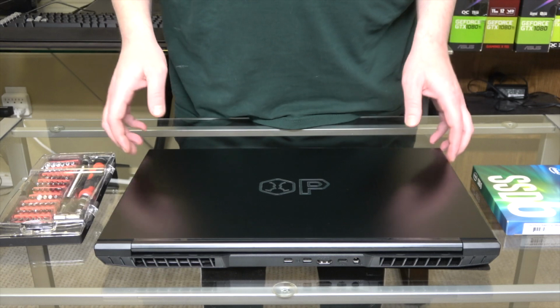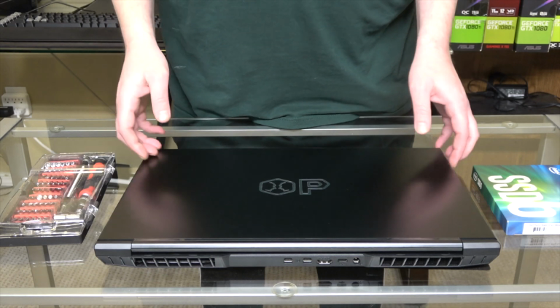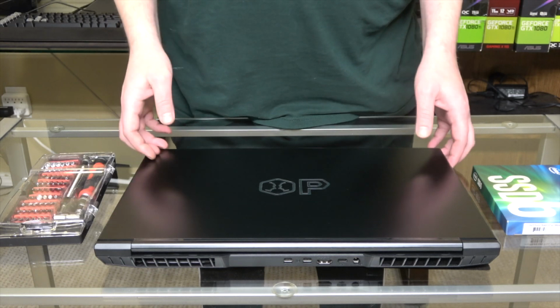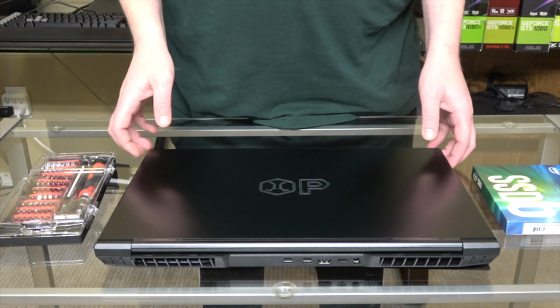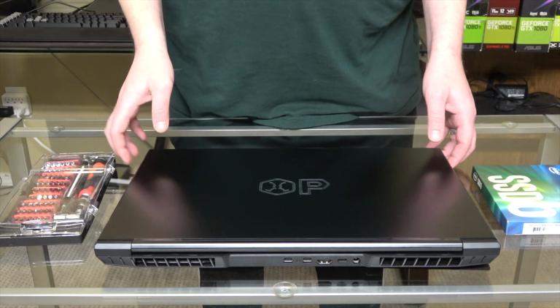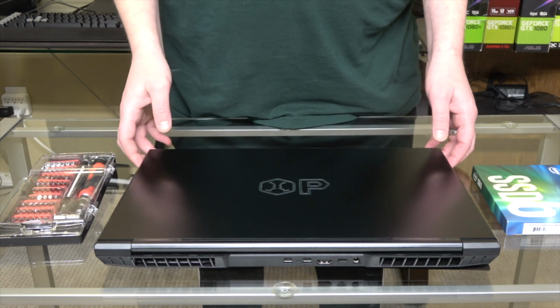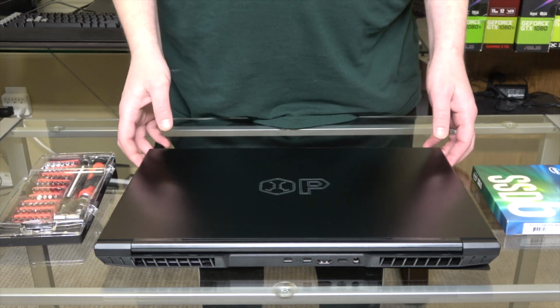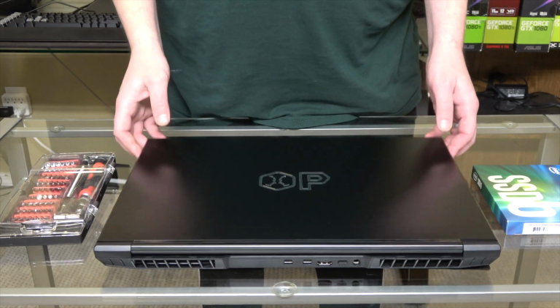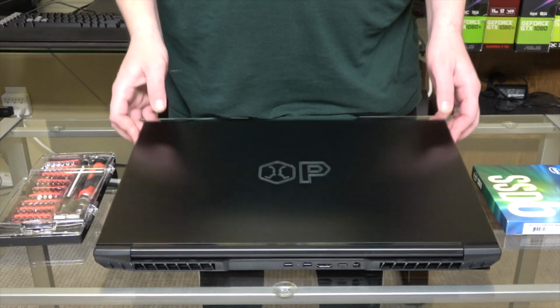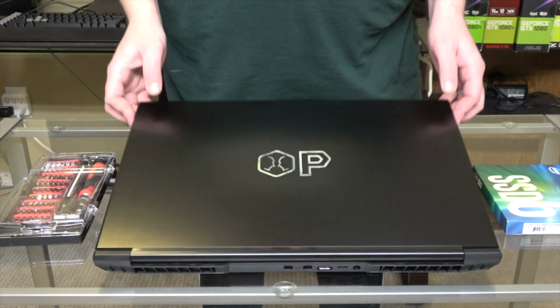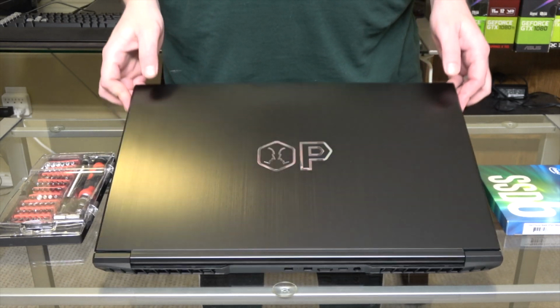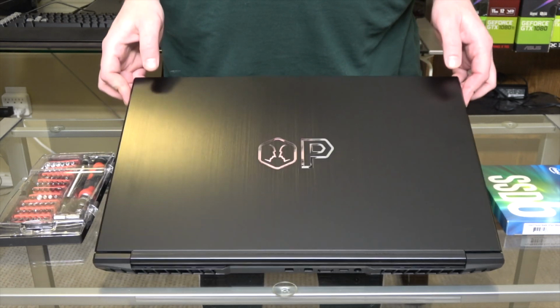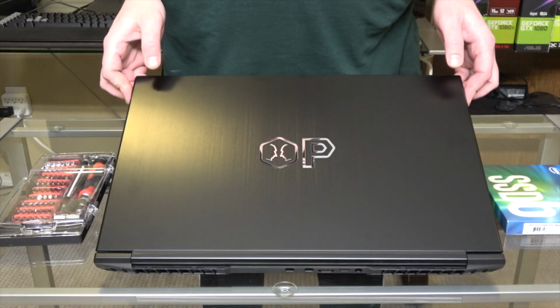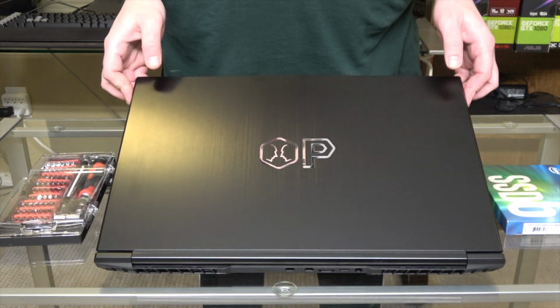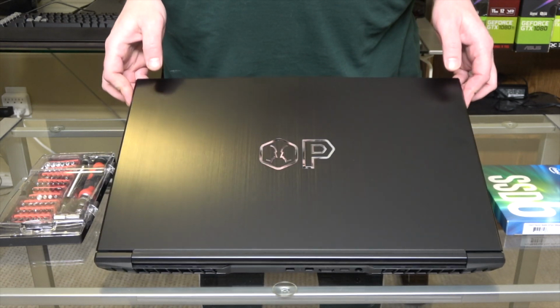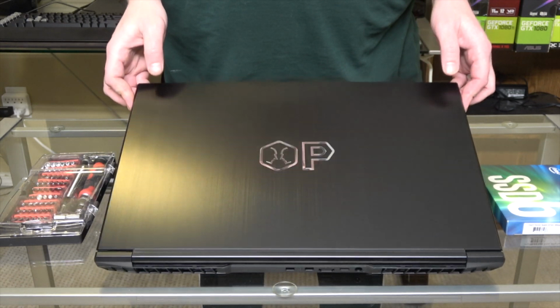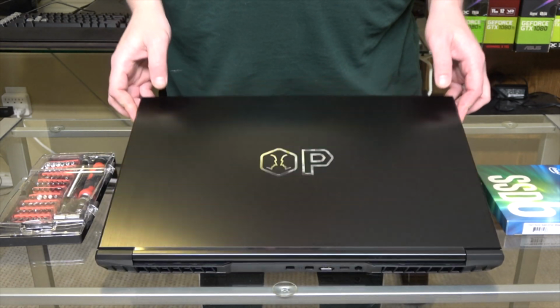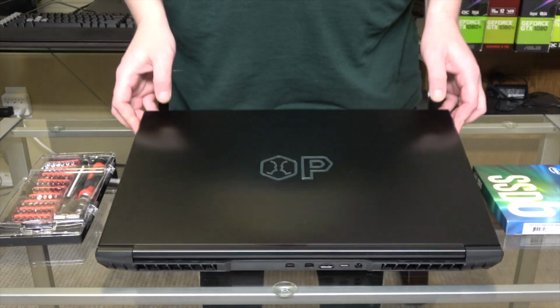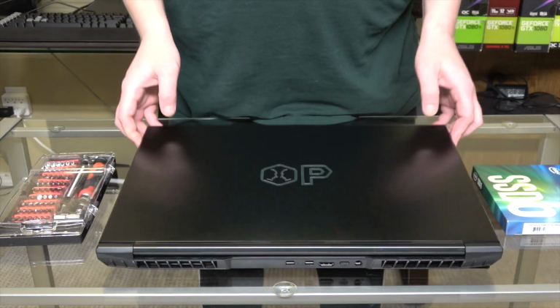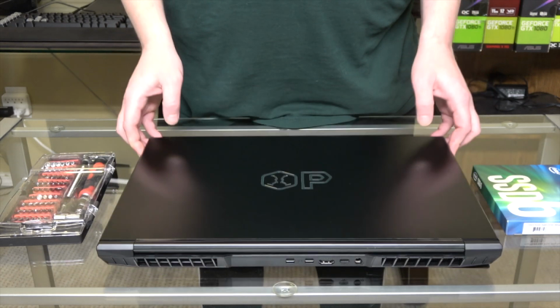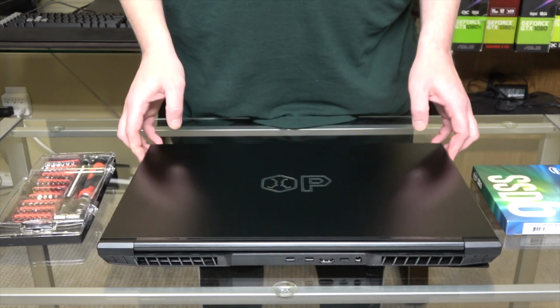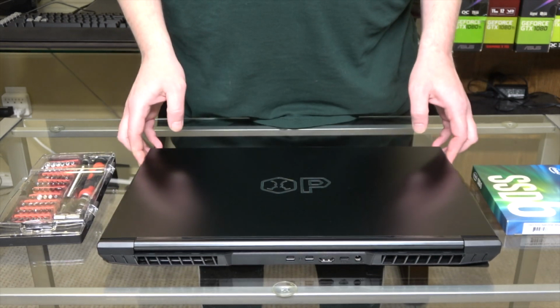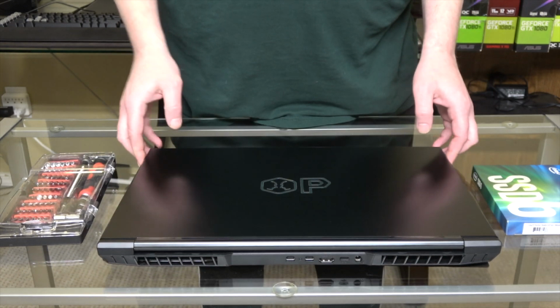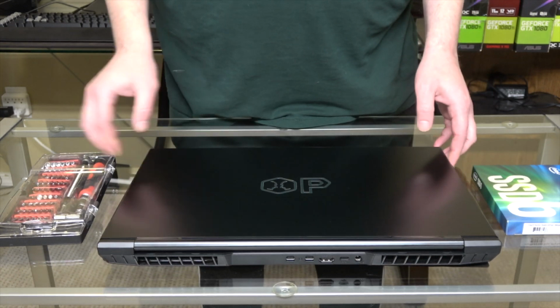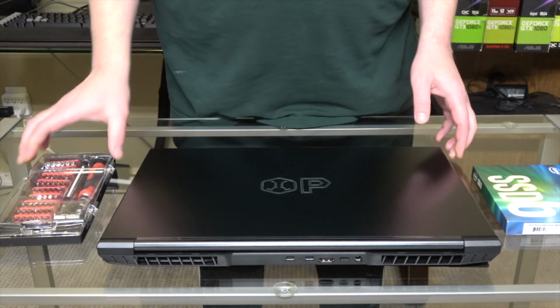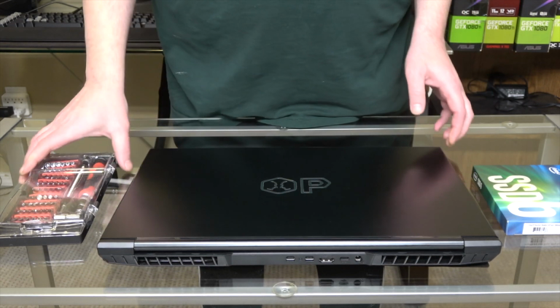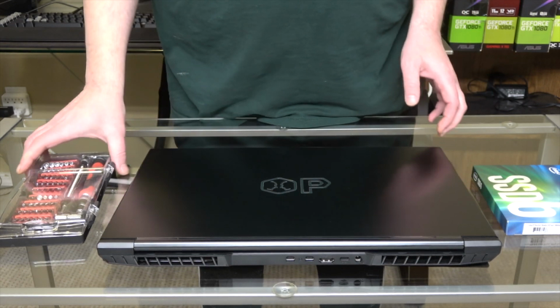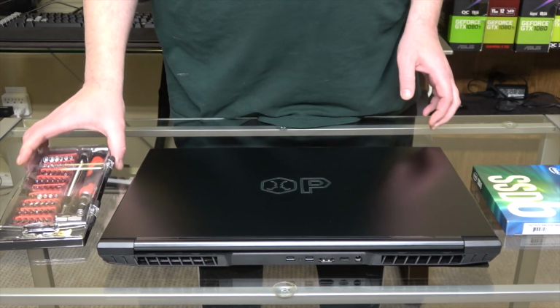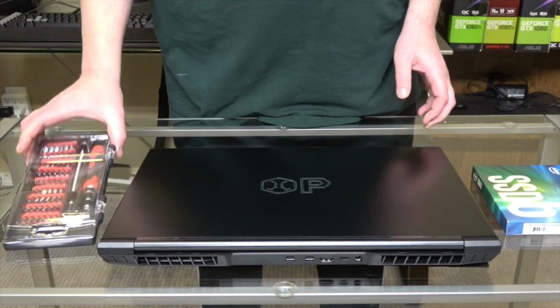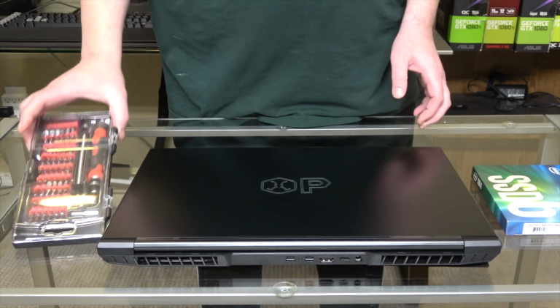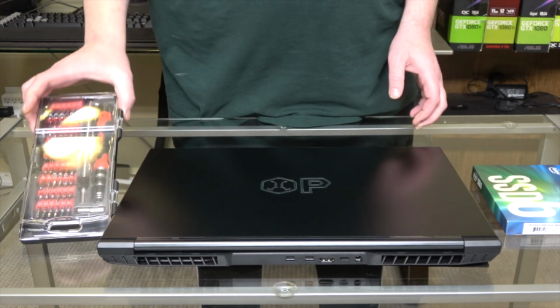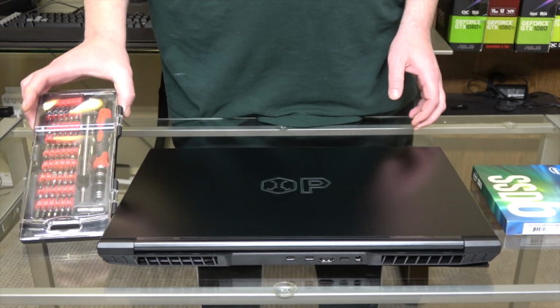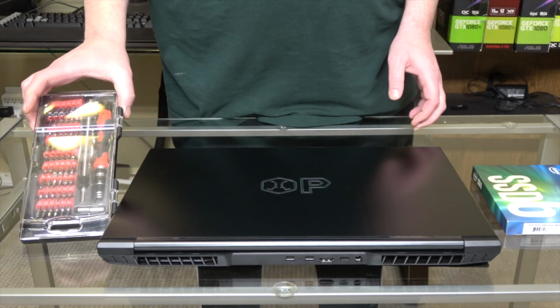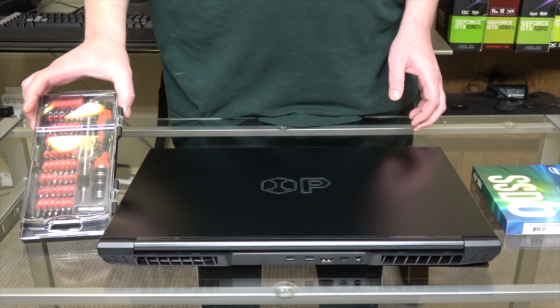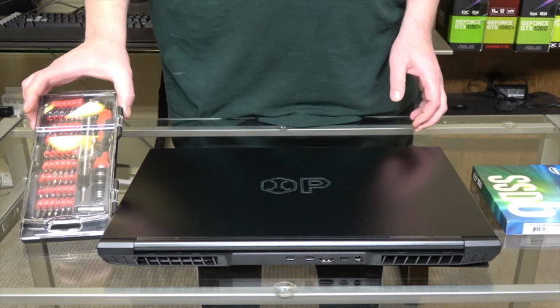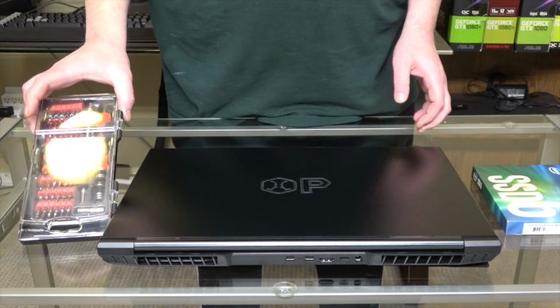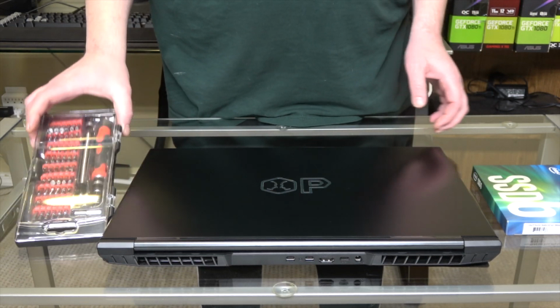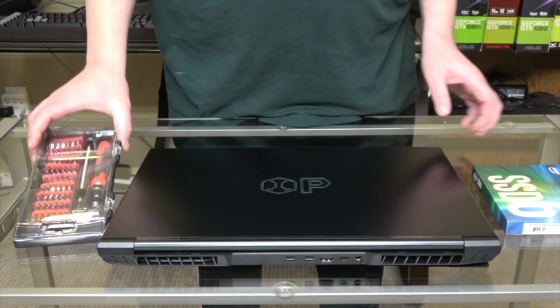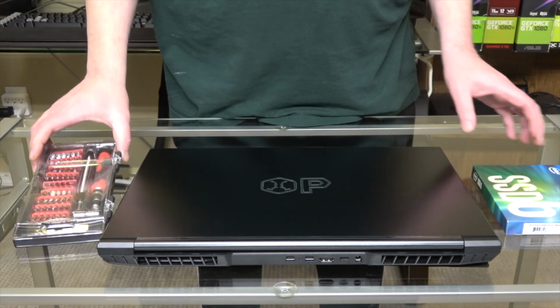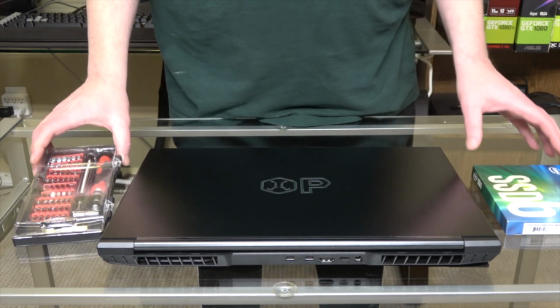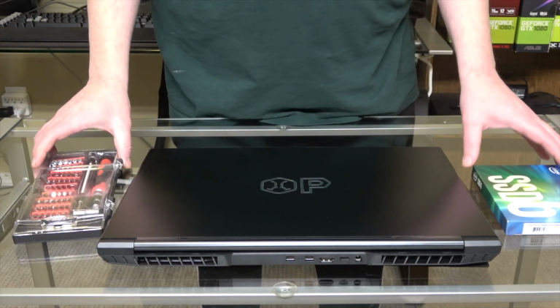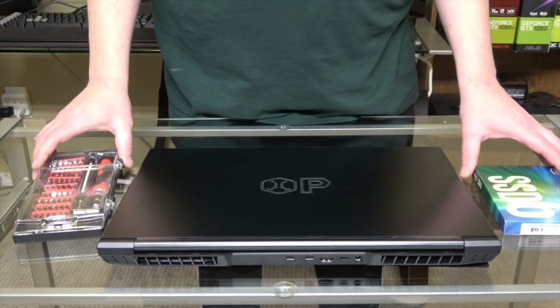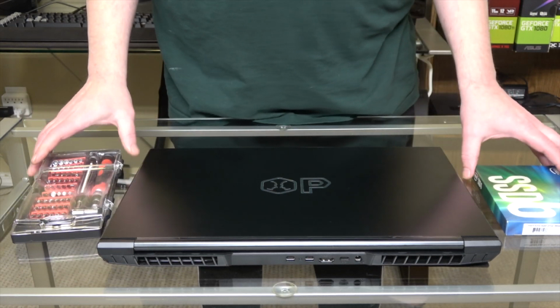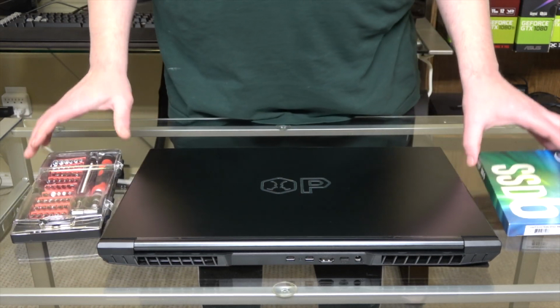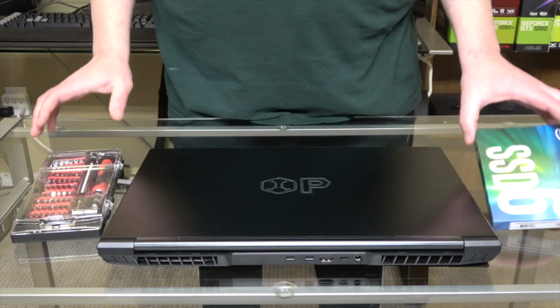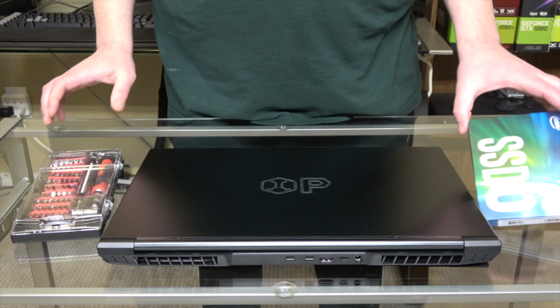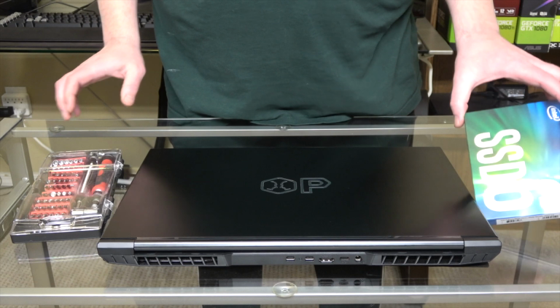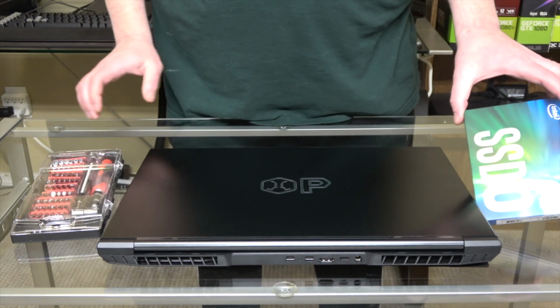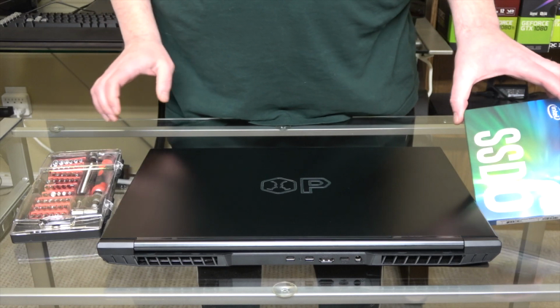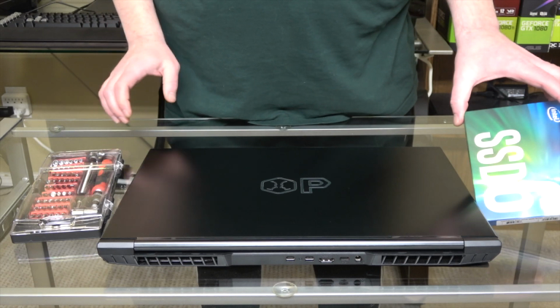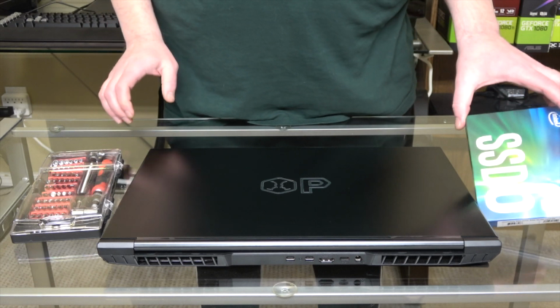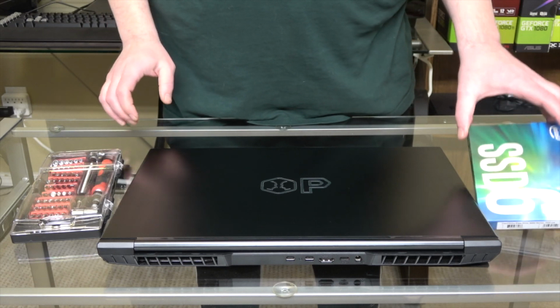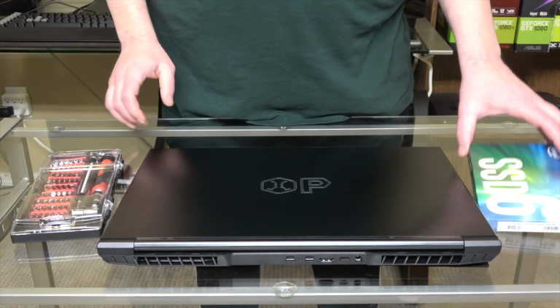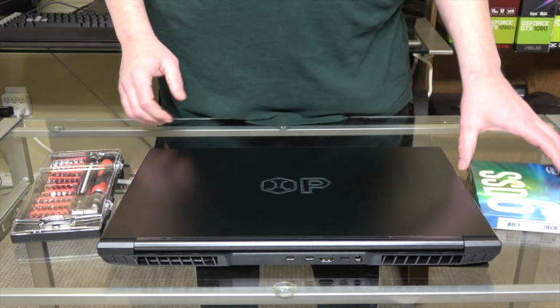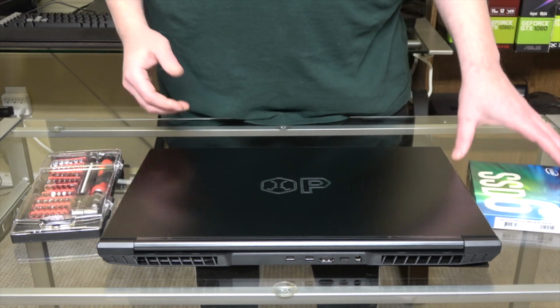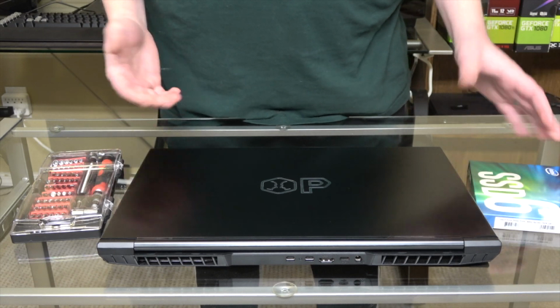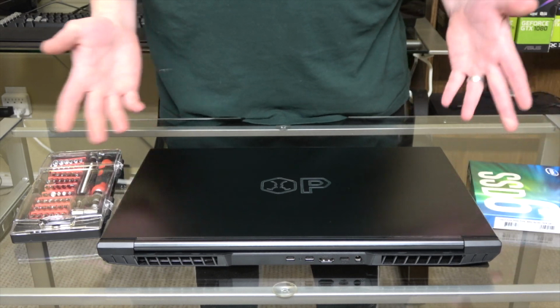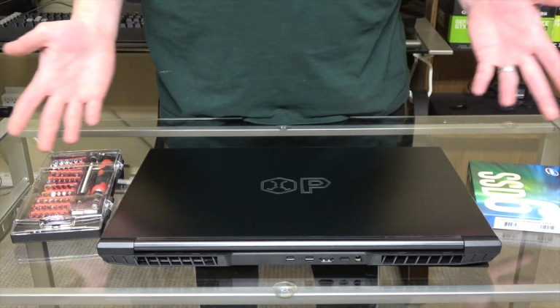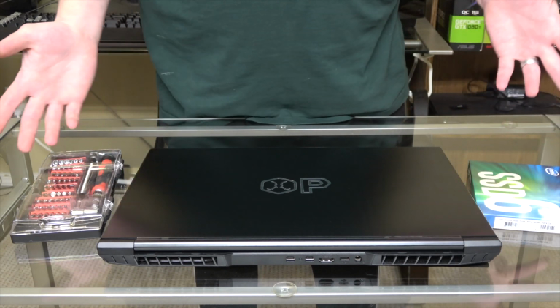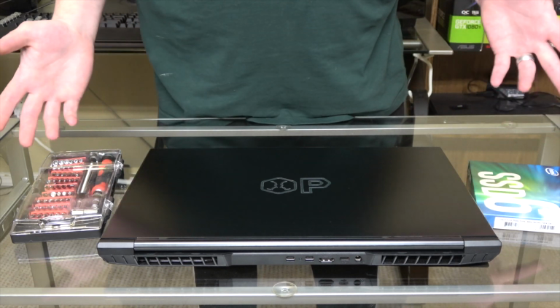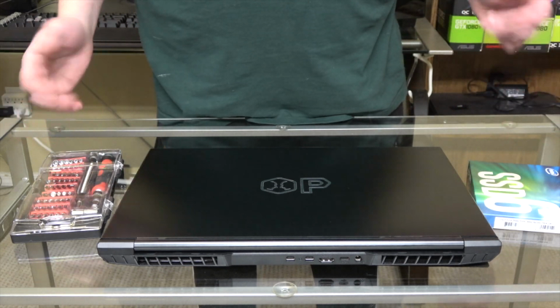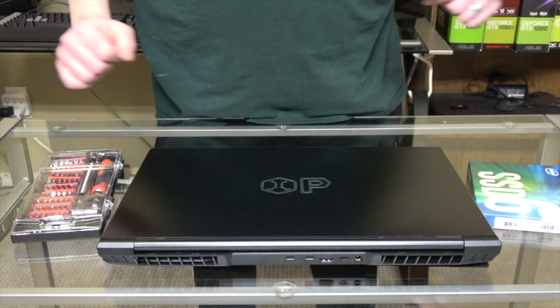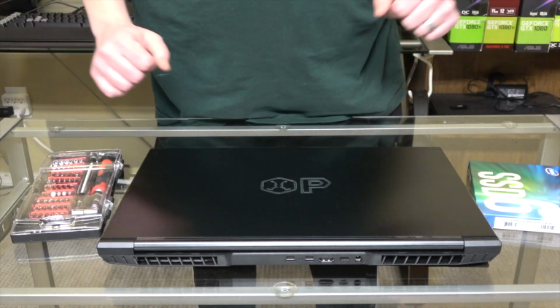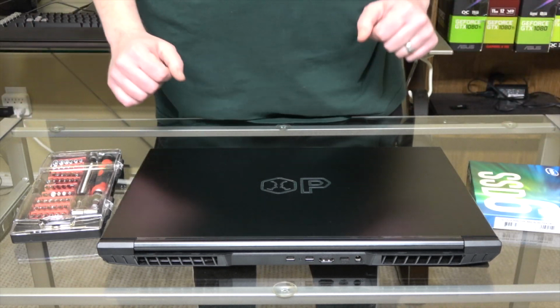So we've got our overpowered laptop. We have our tool kit and our SSD. Let's get started.